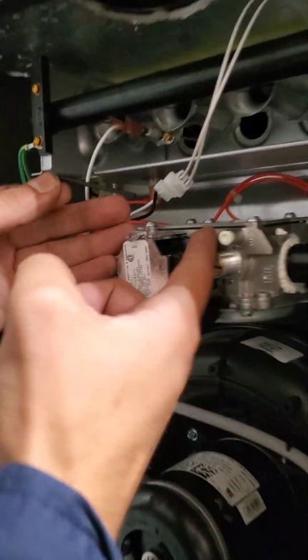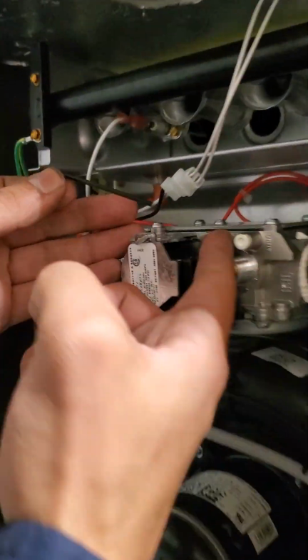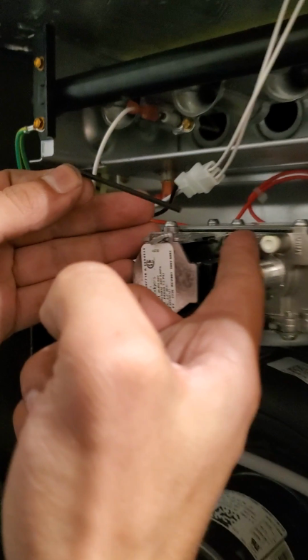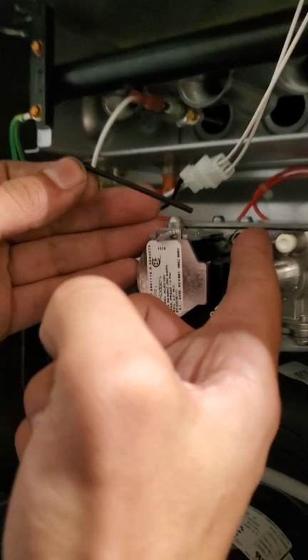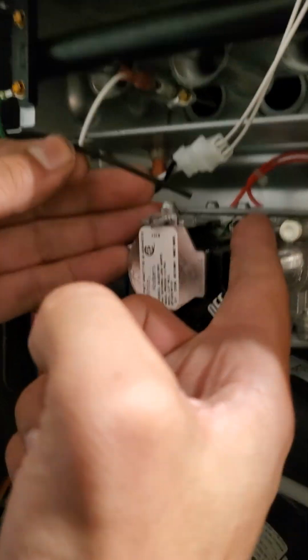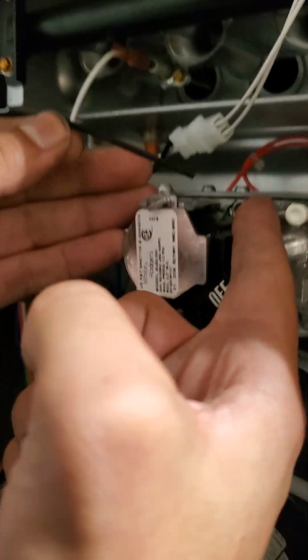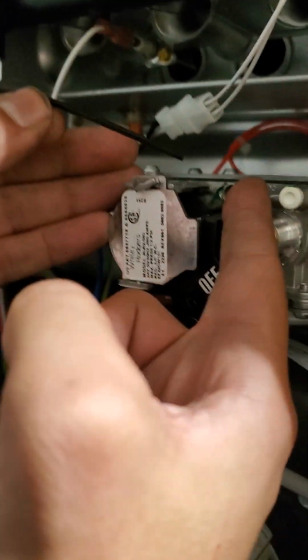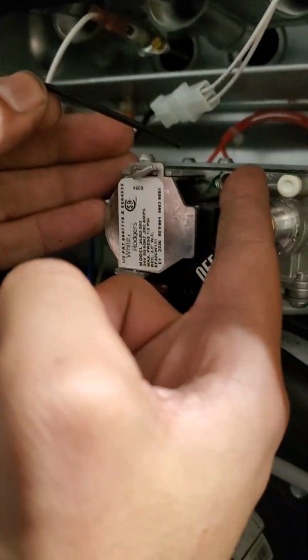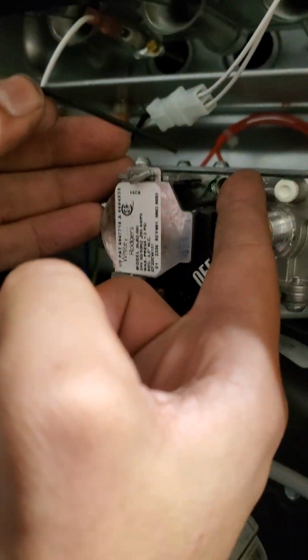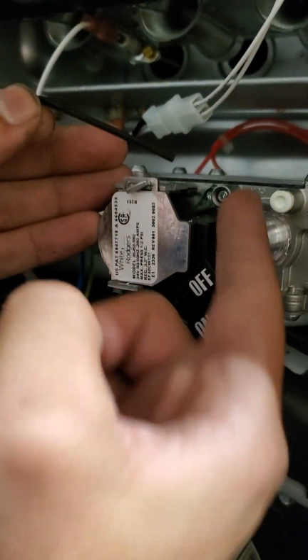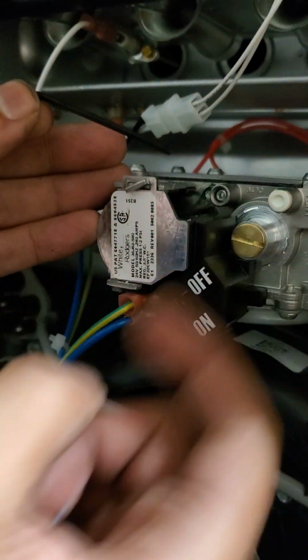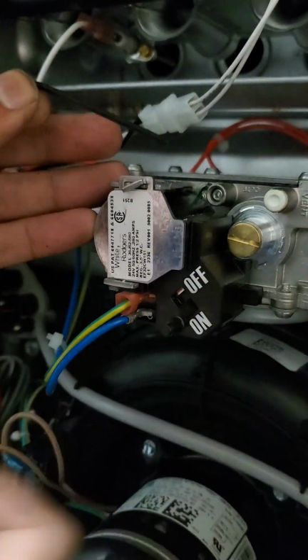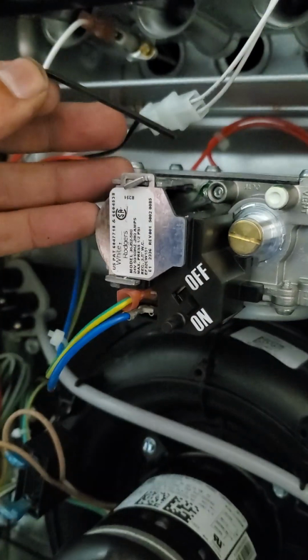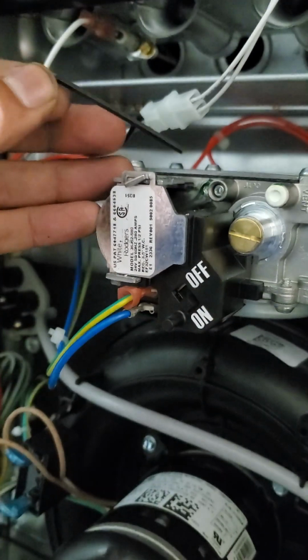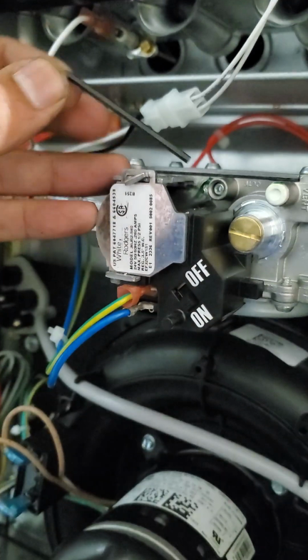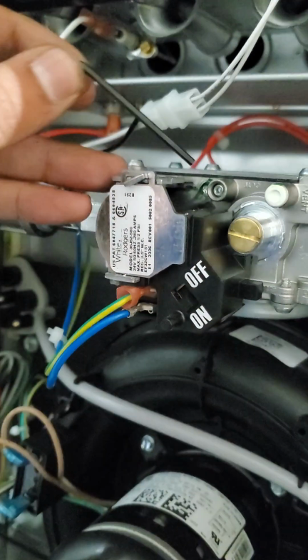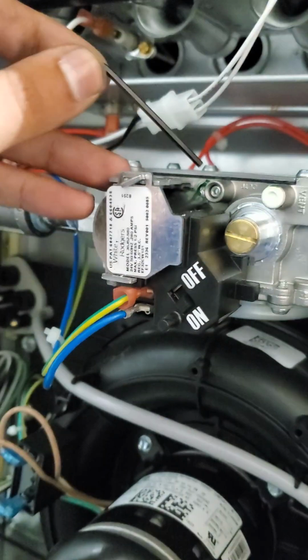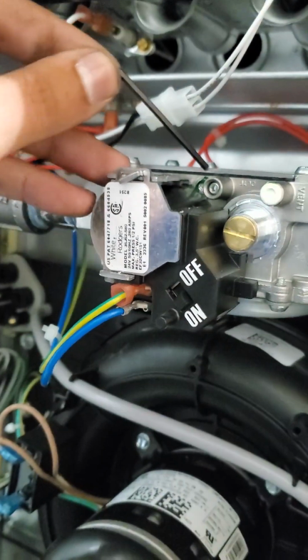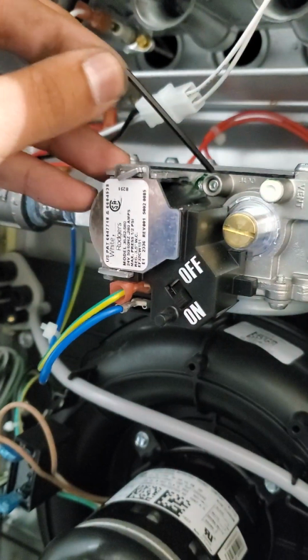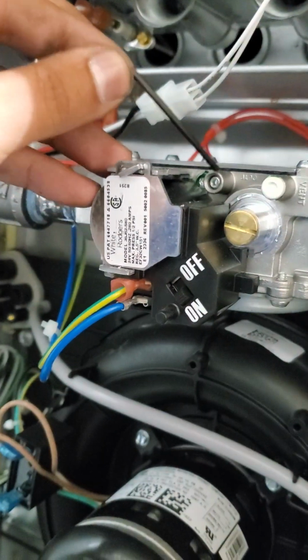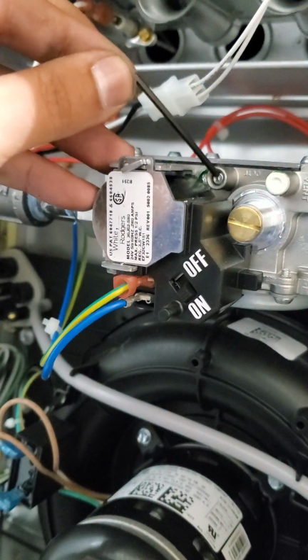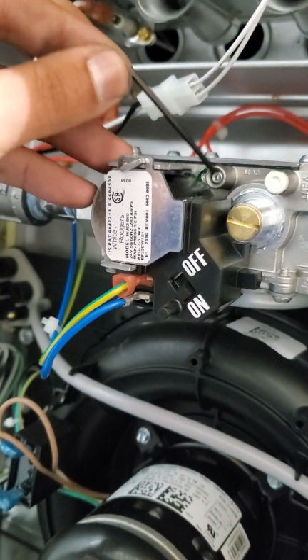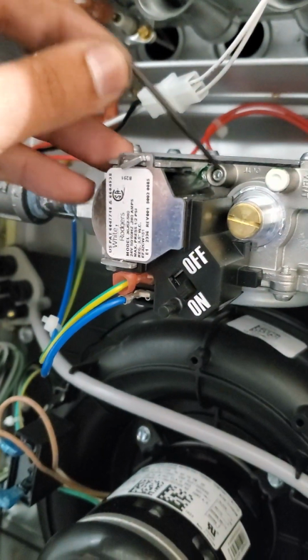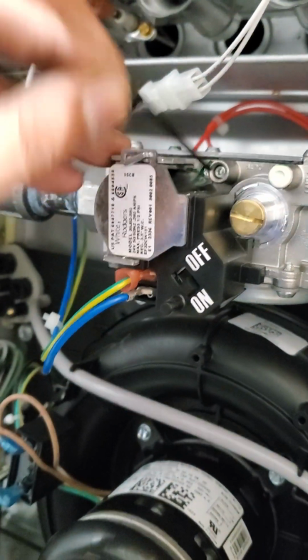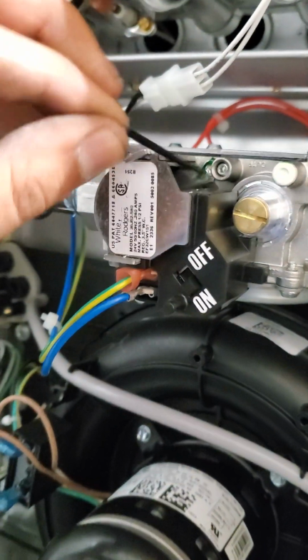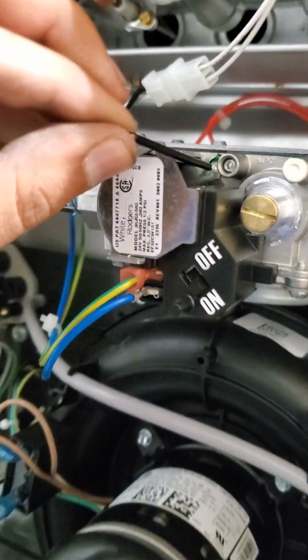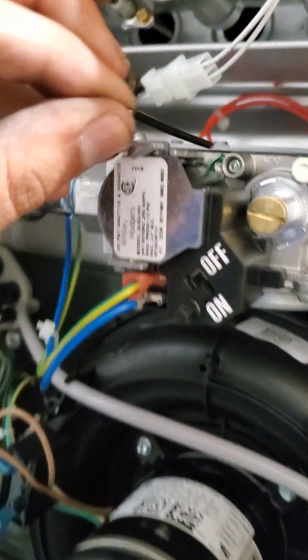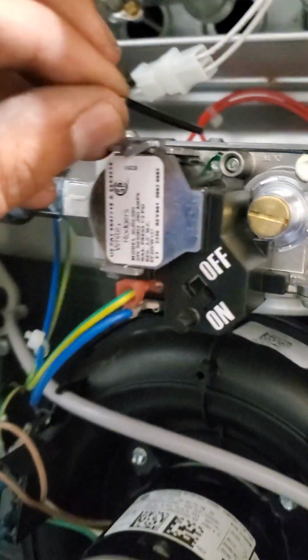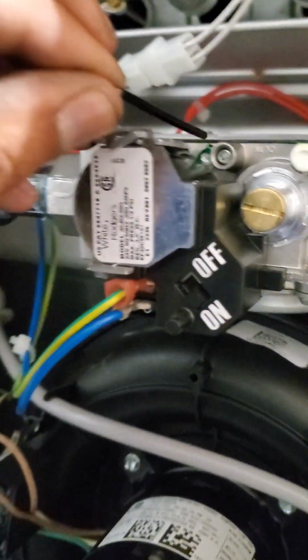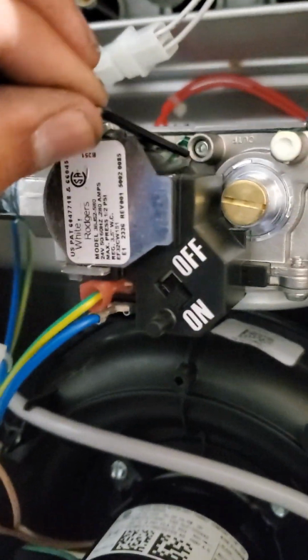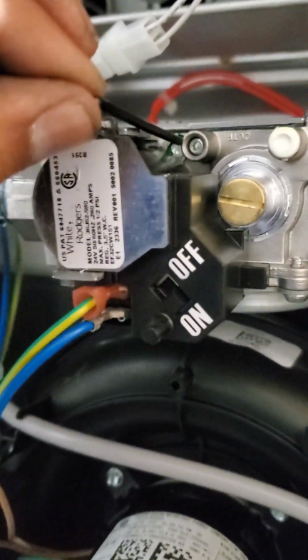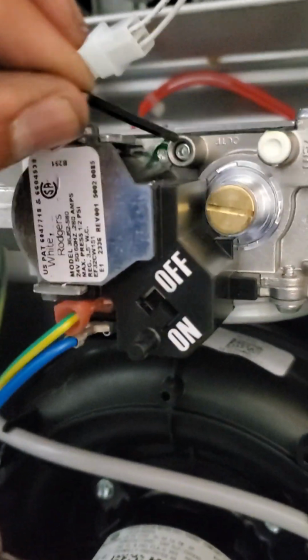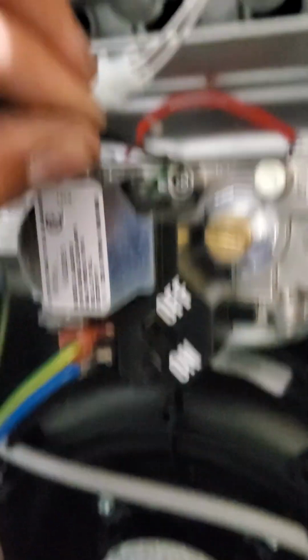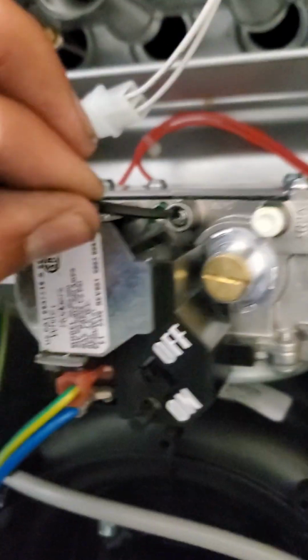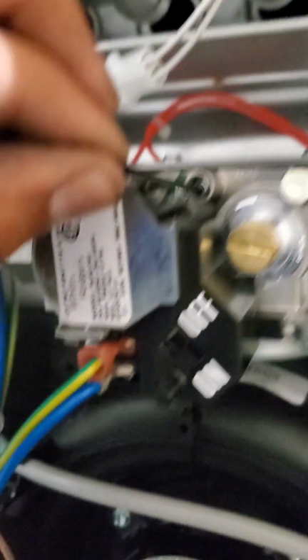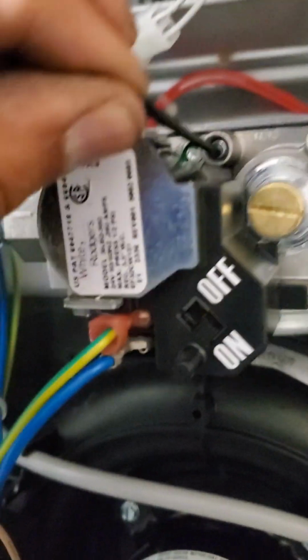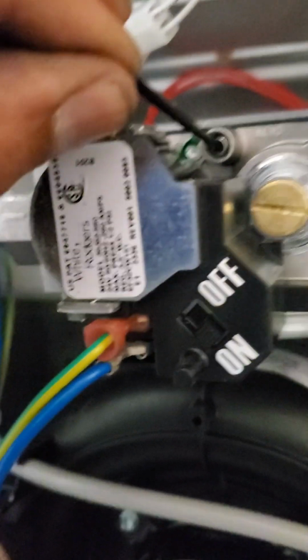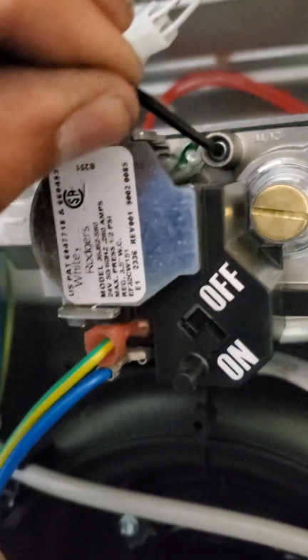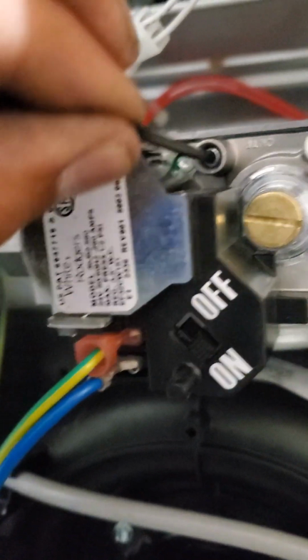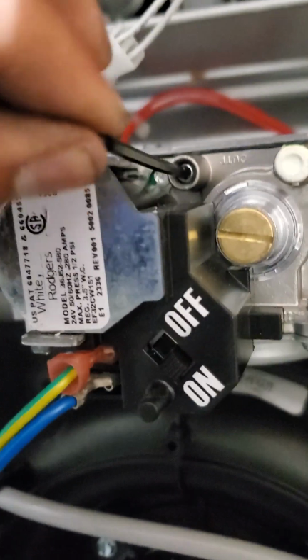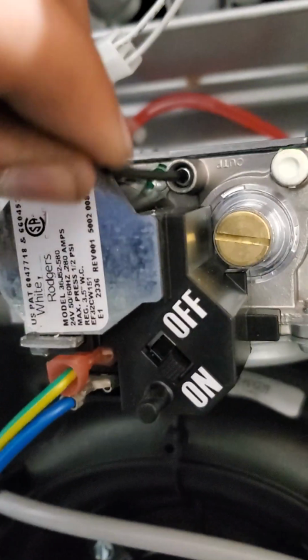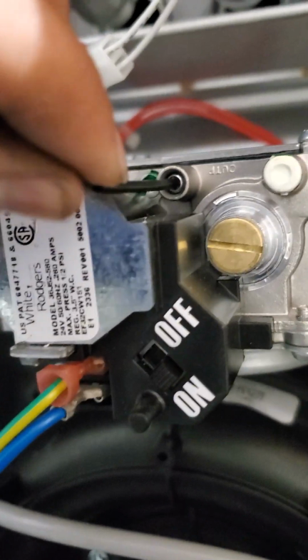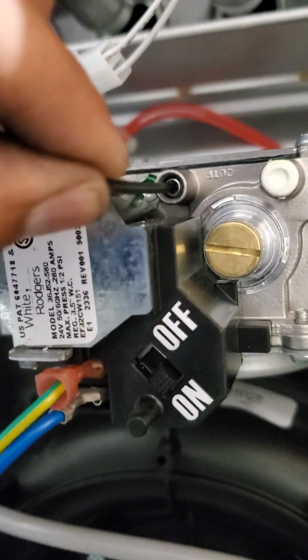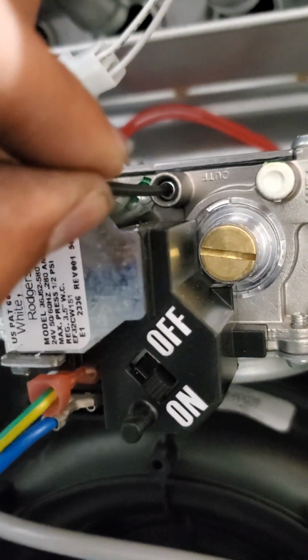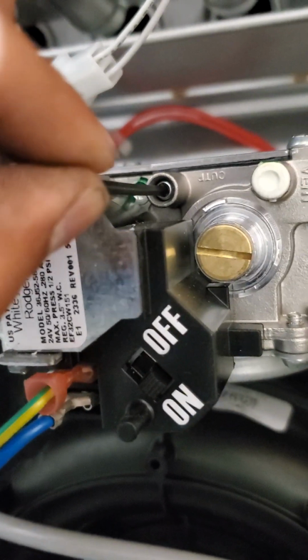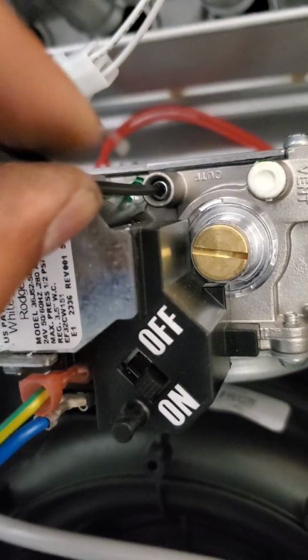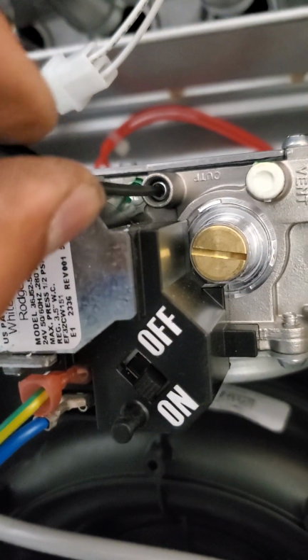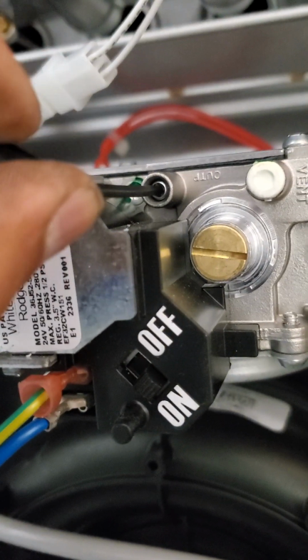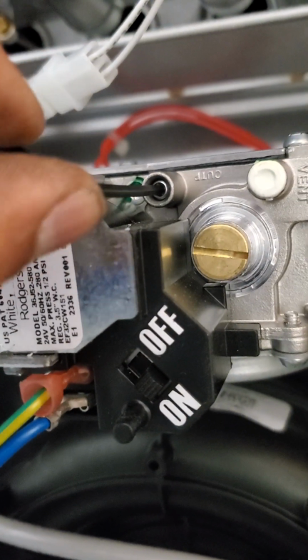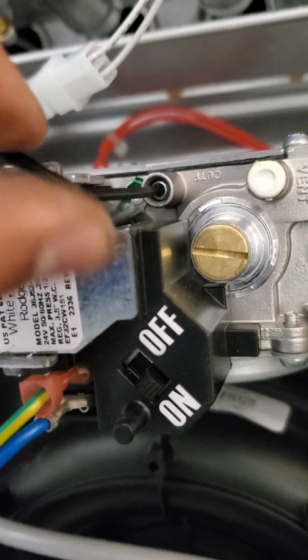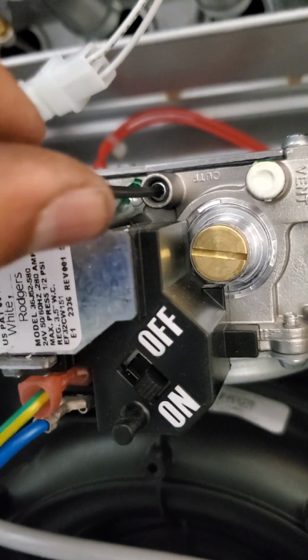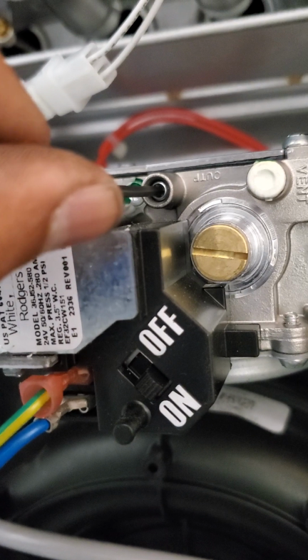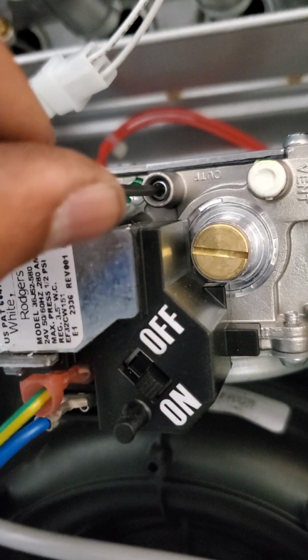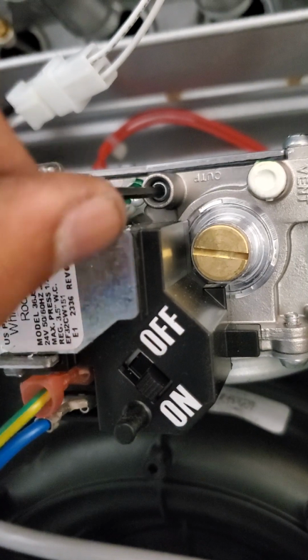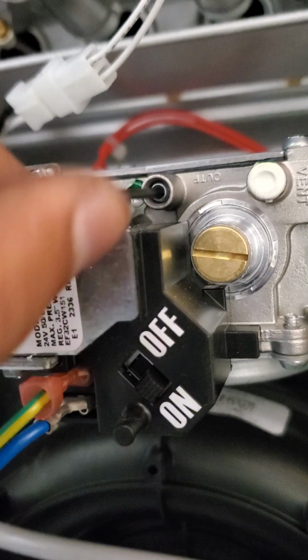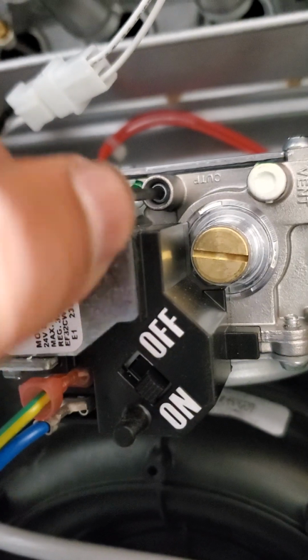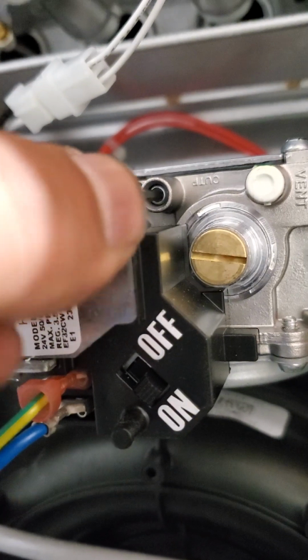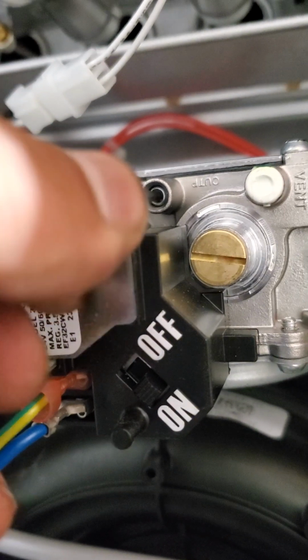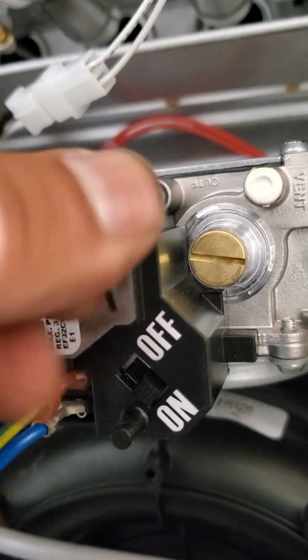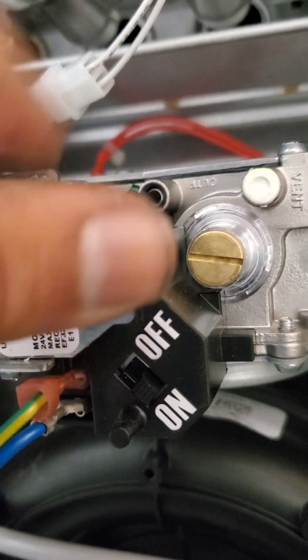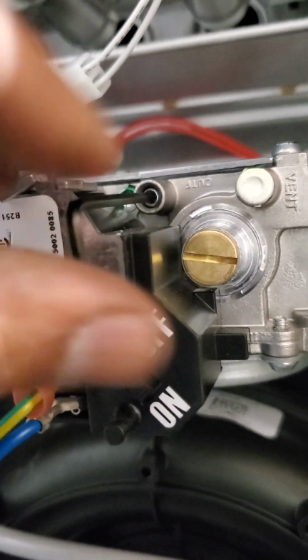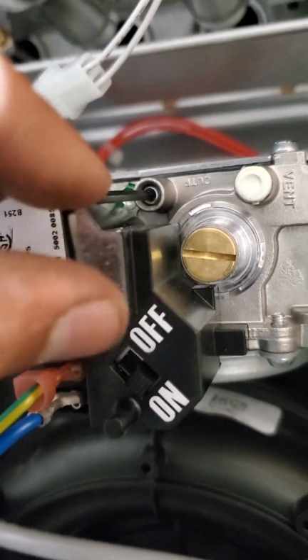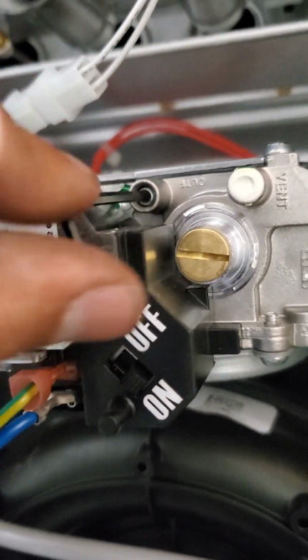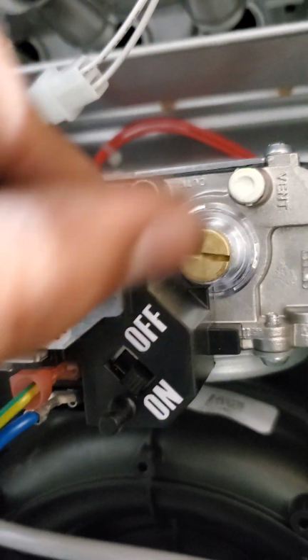You got this thing right here — that's what you put your Allen key in. I have shut off the gas, by the way. Don't do this live.